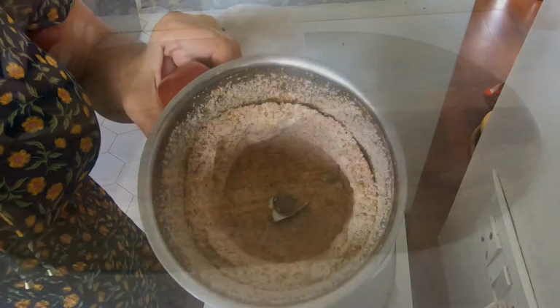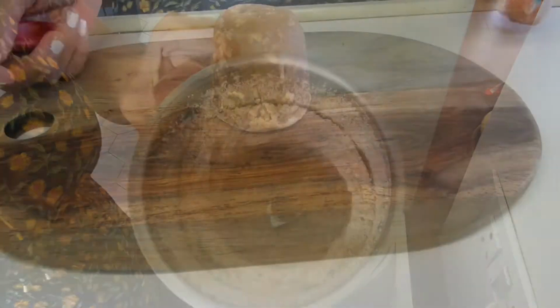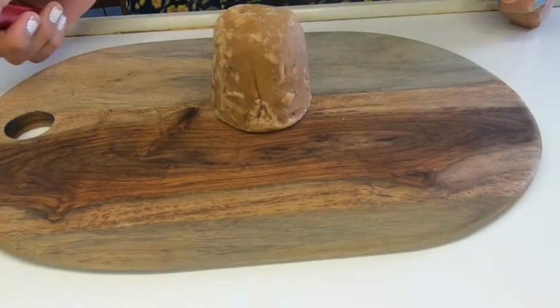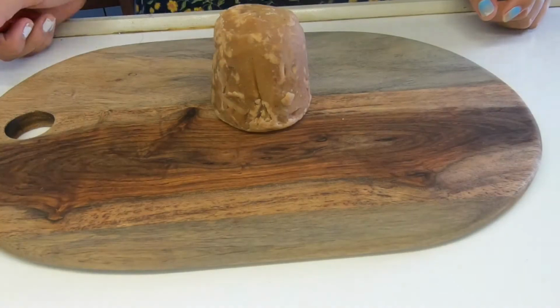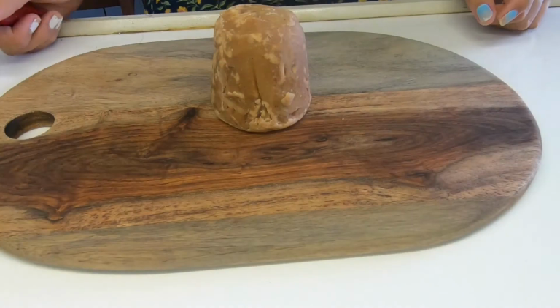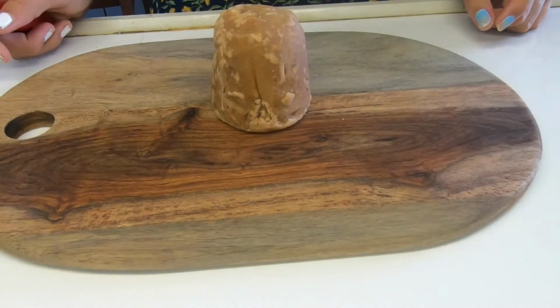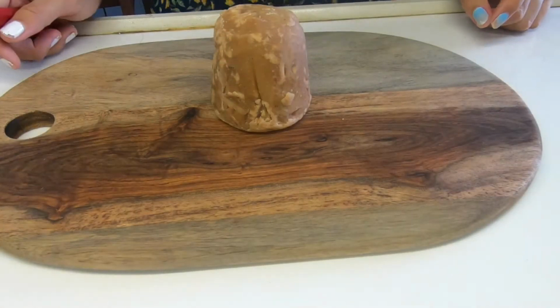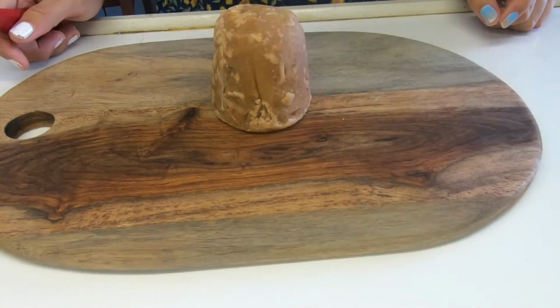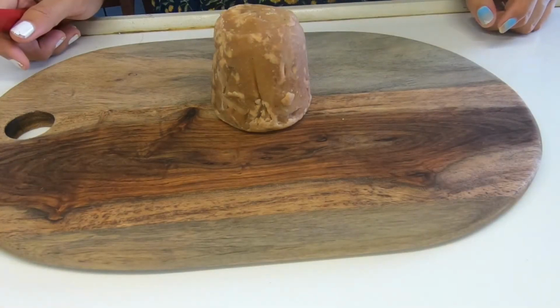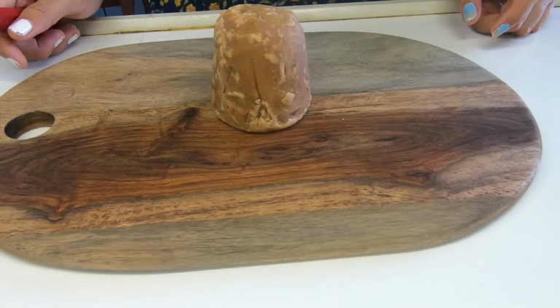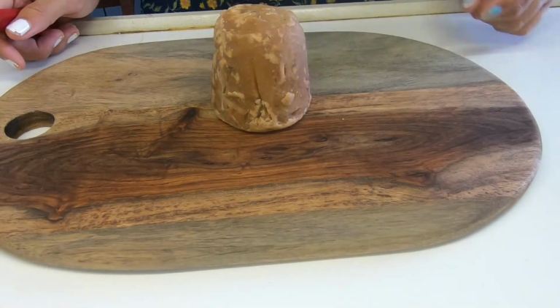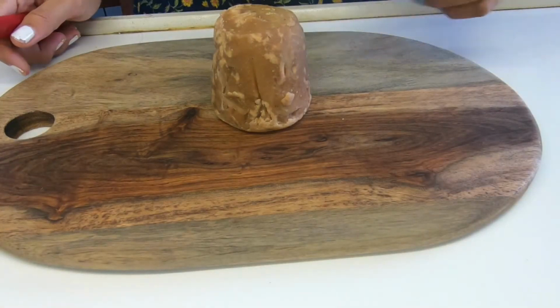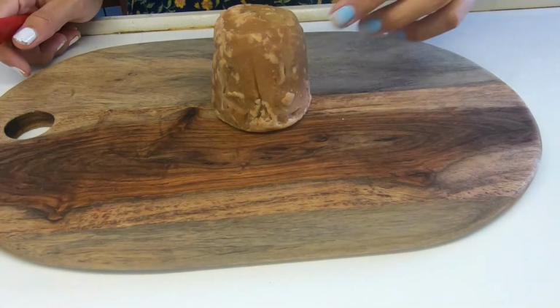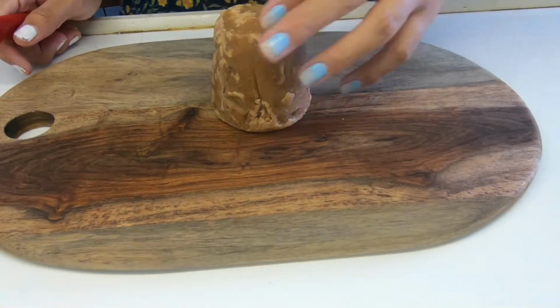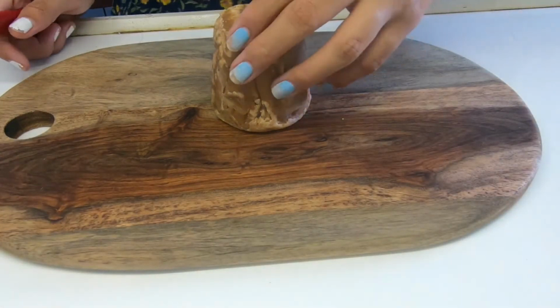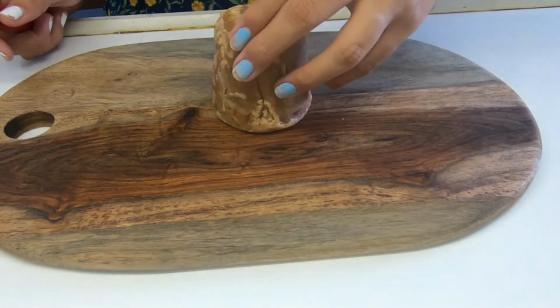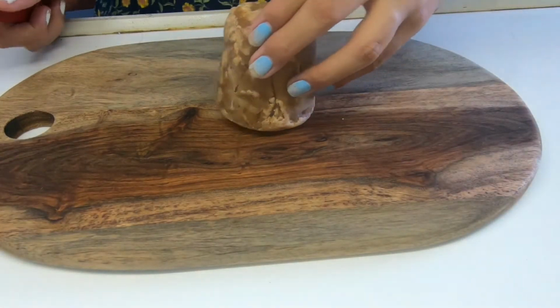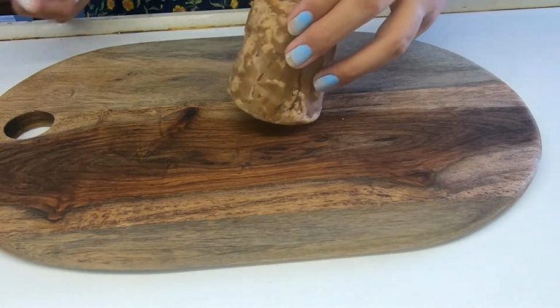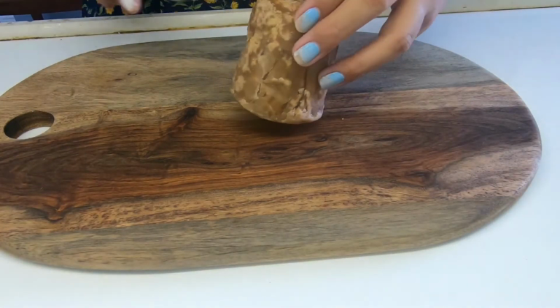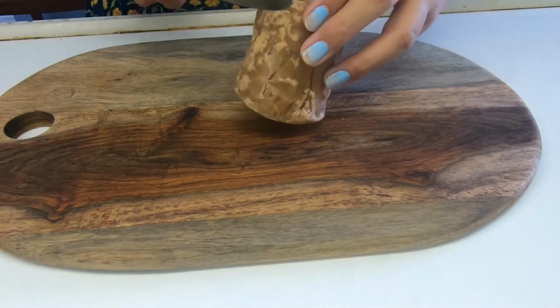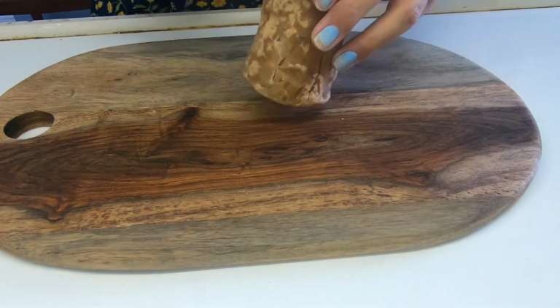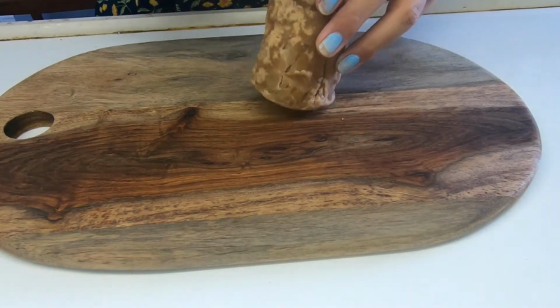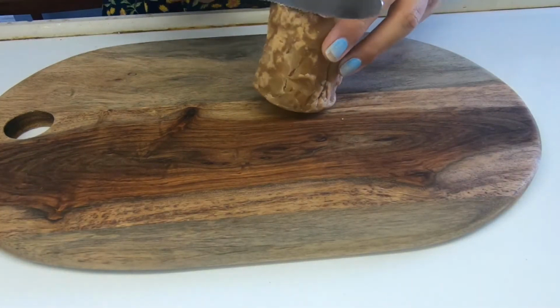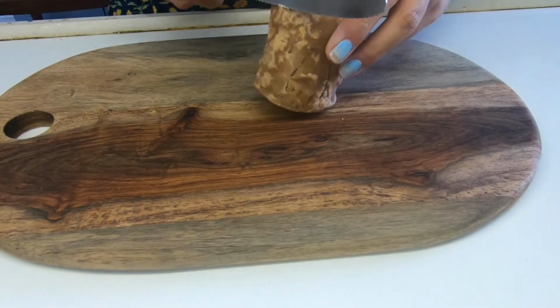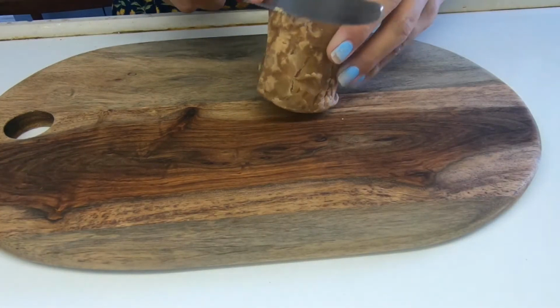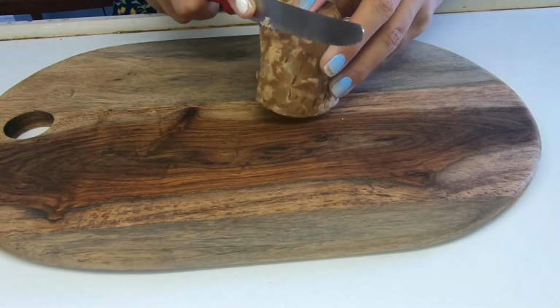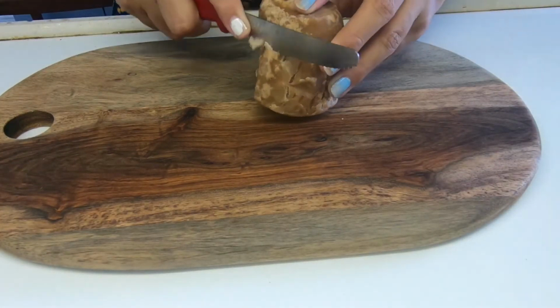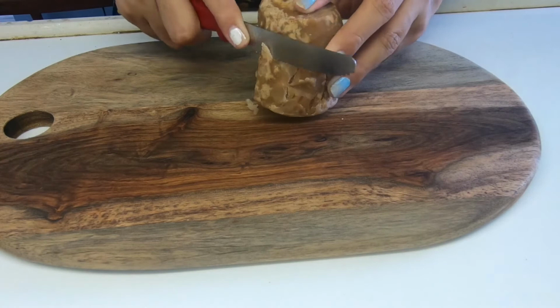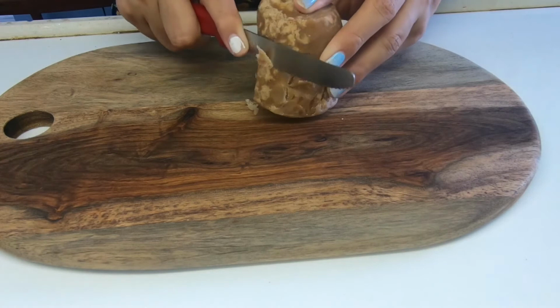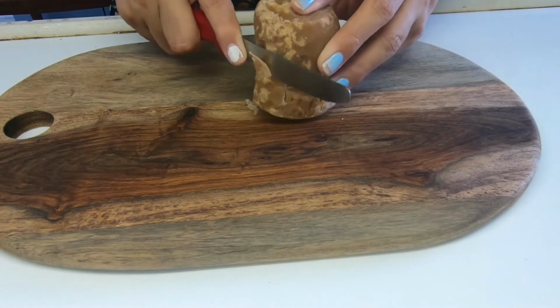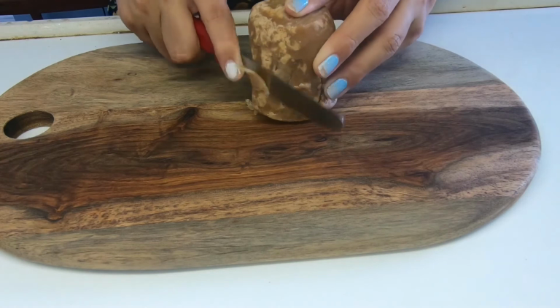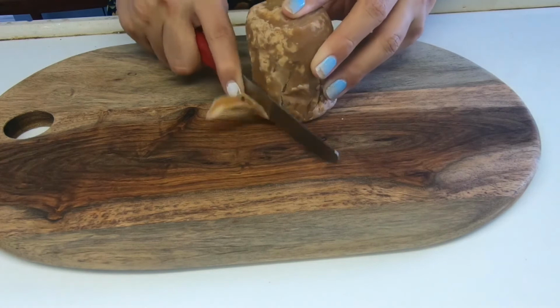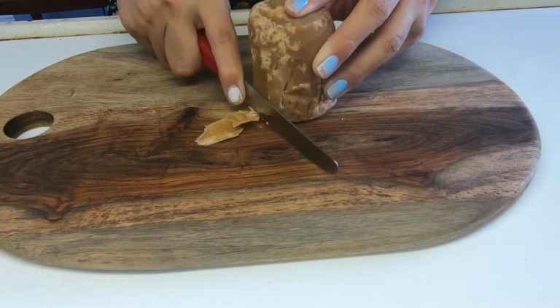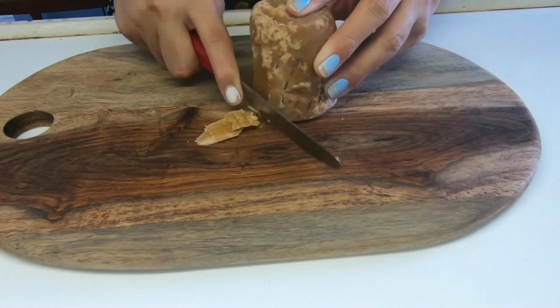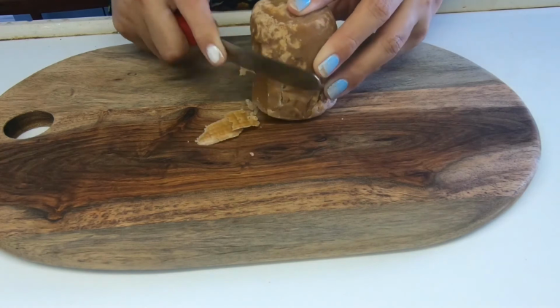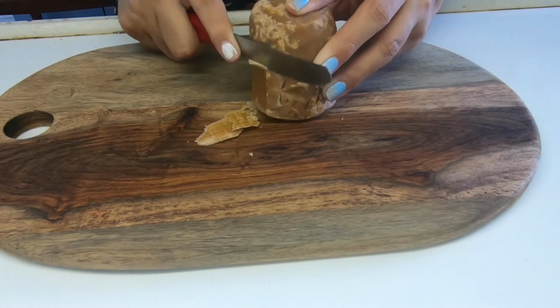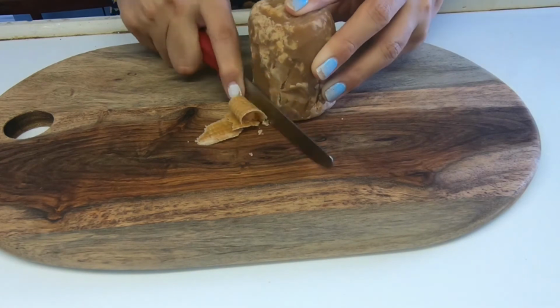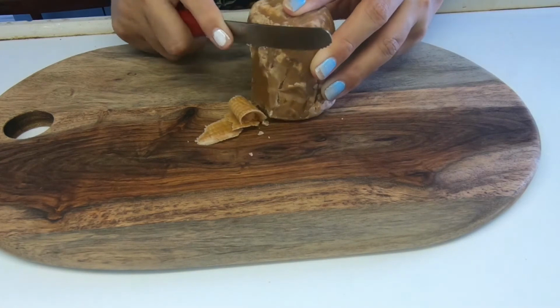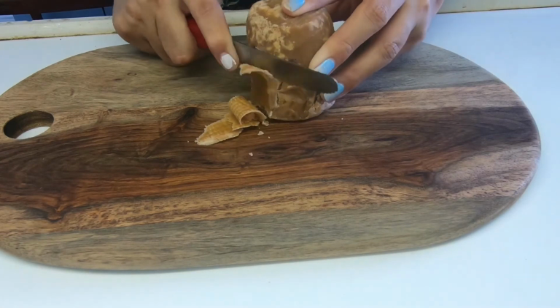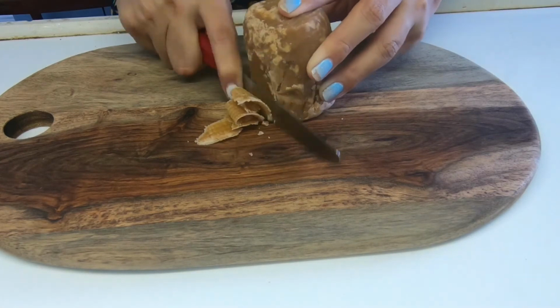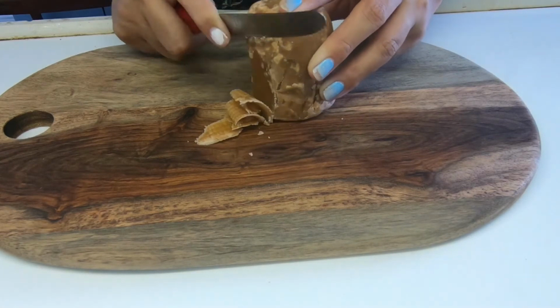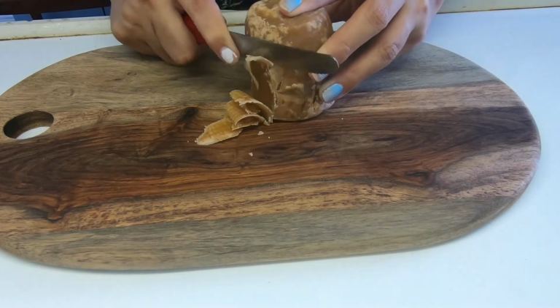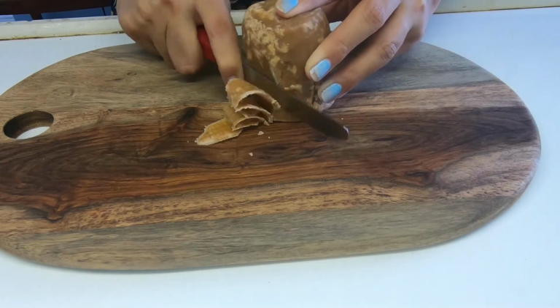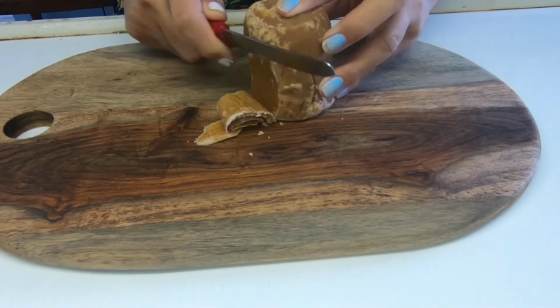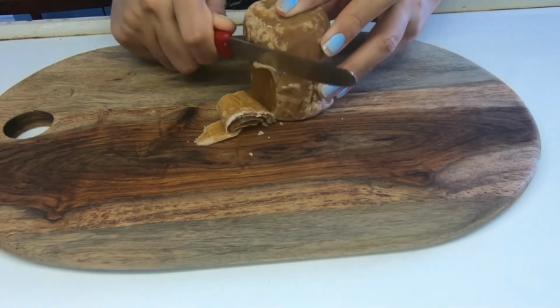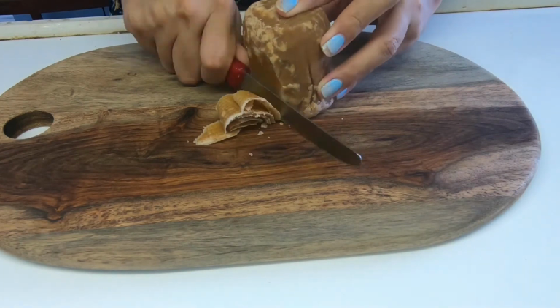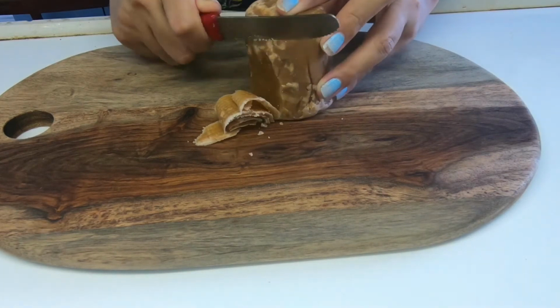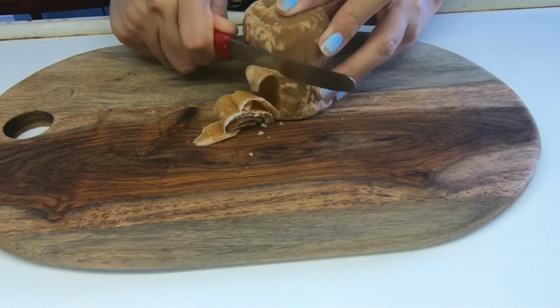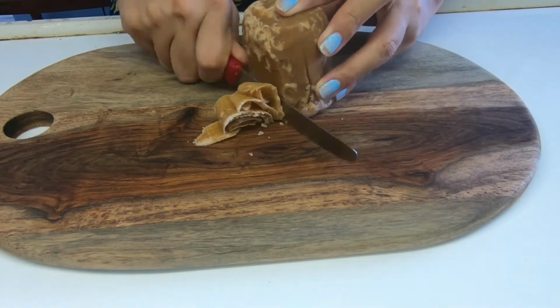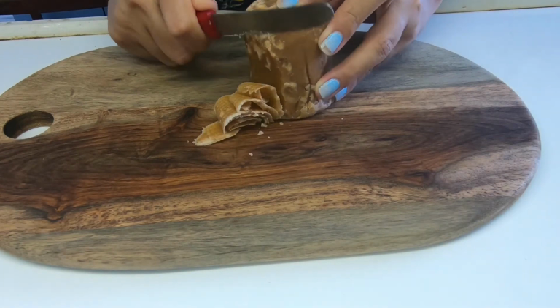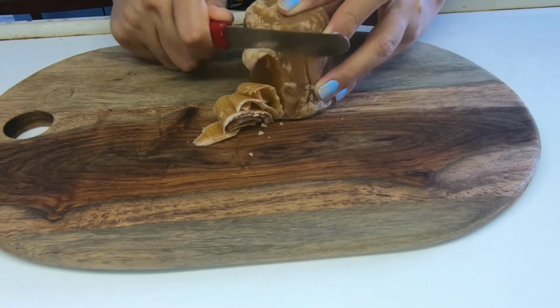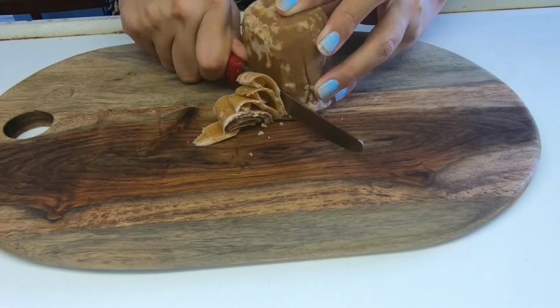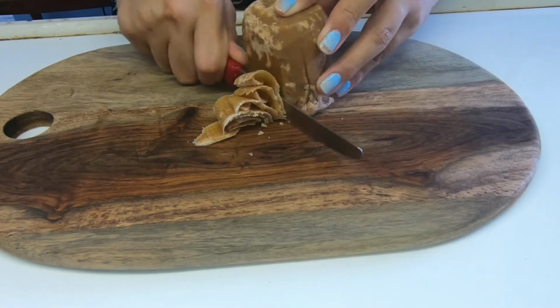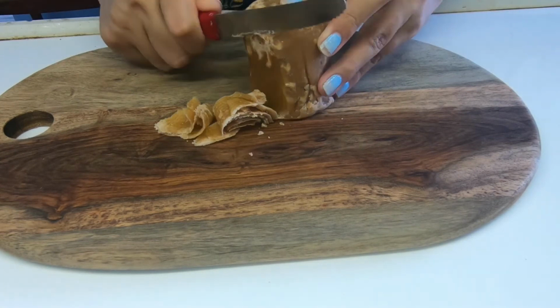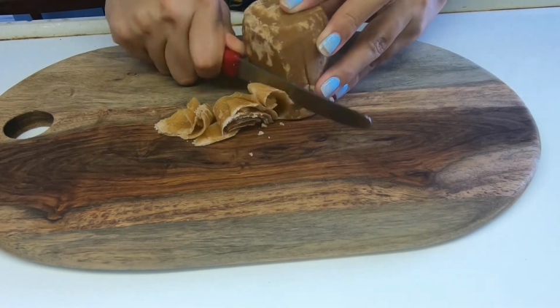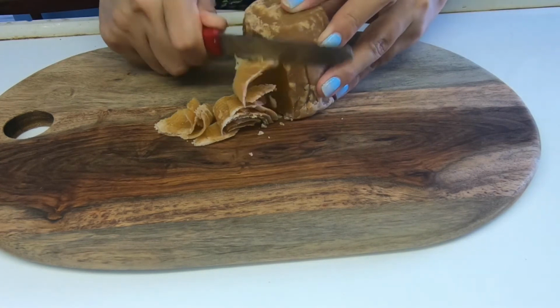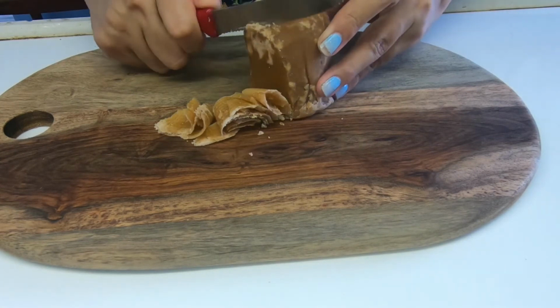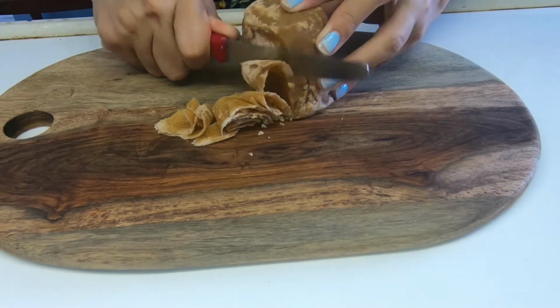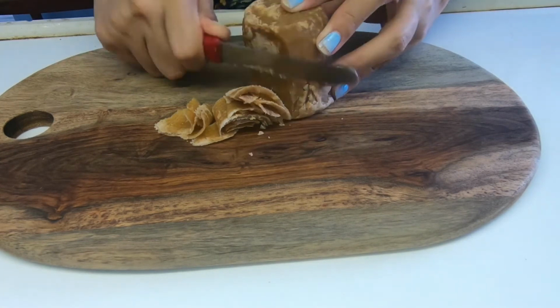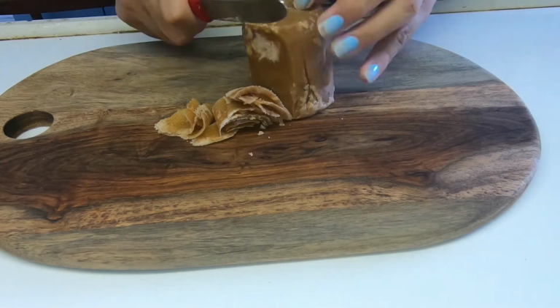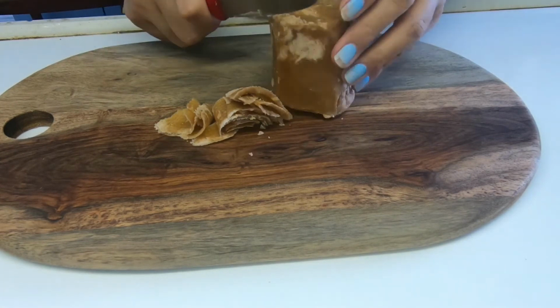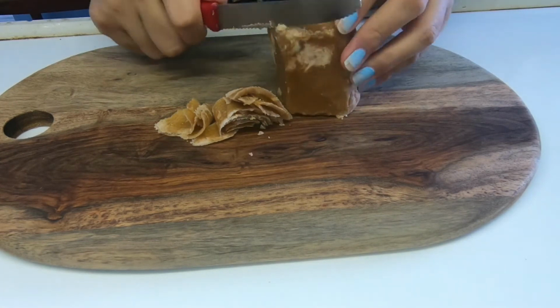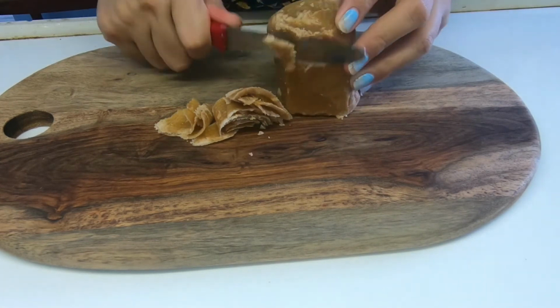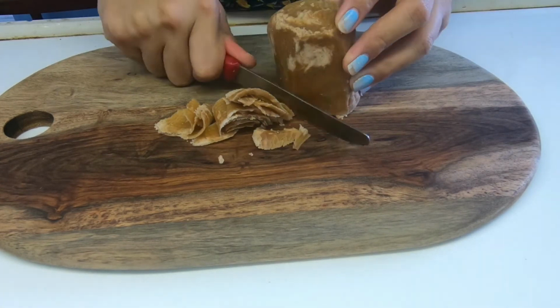Now here I have some gourd or jaggery. This is a sweetener and I have taken about half a cup of it.